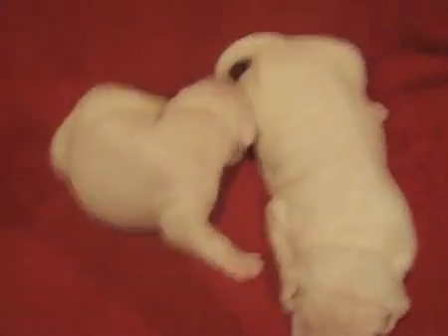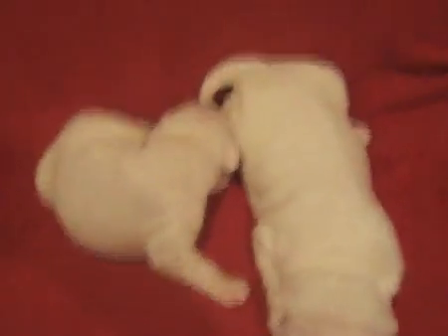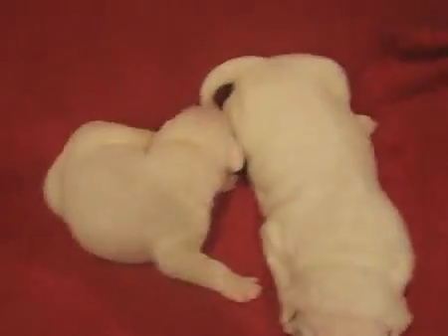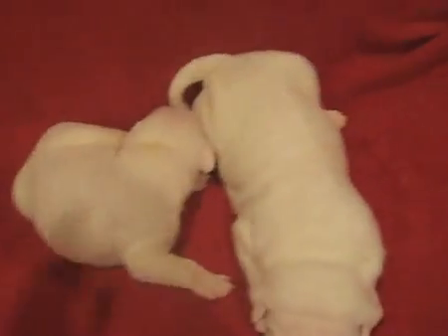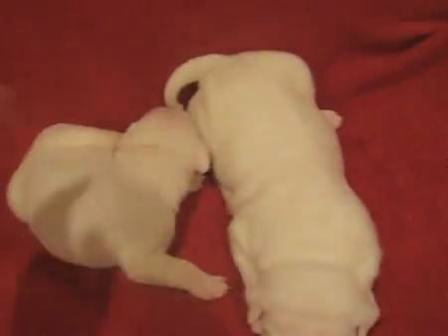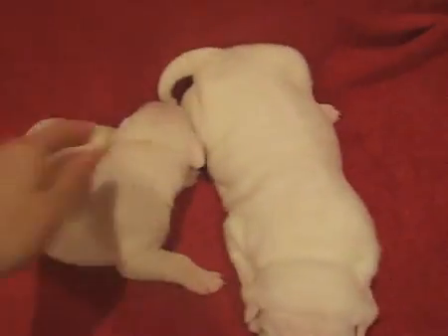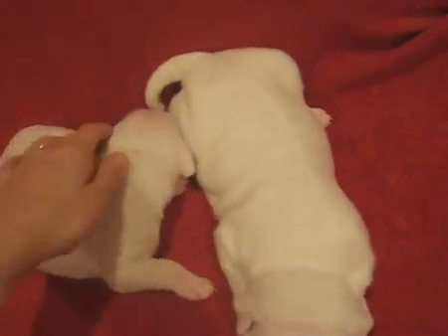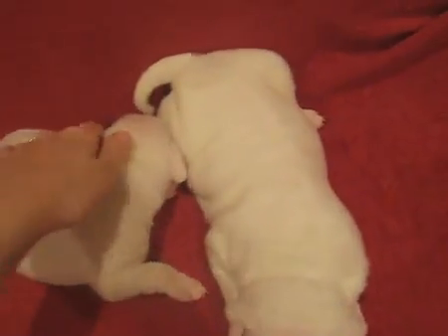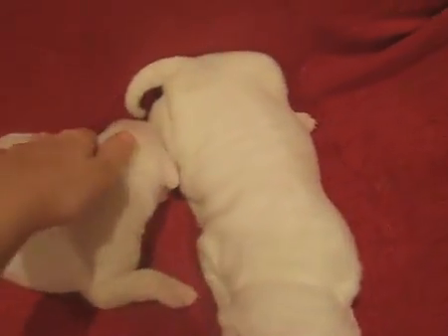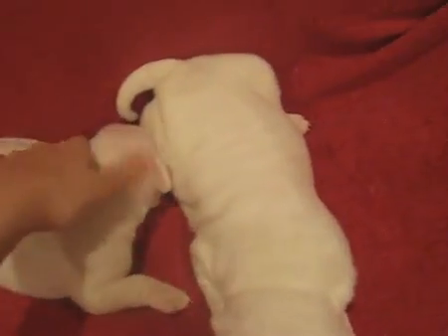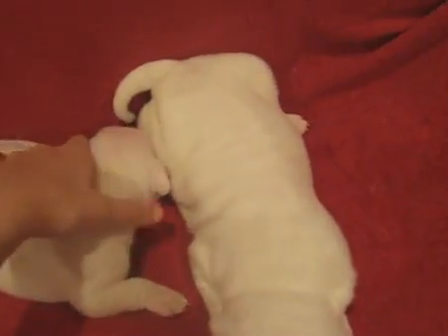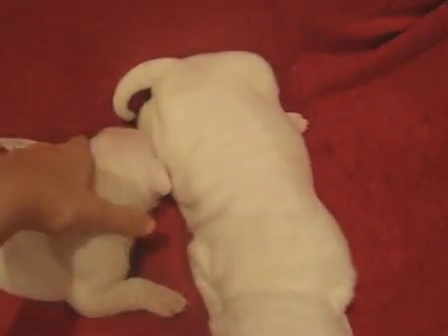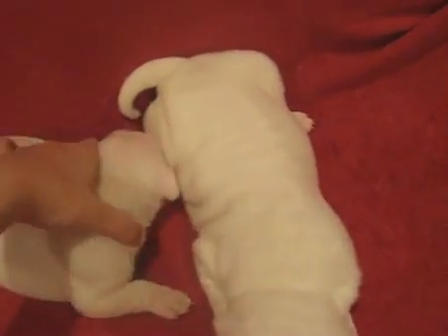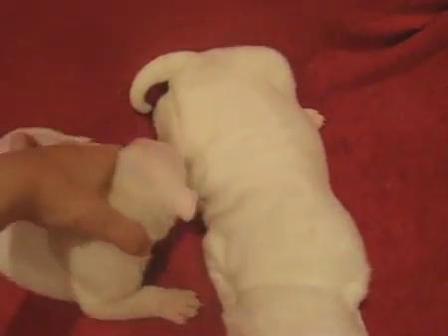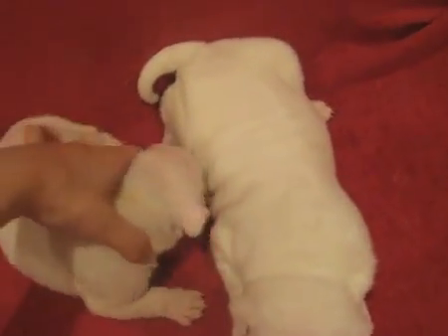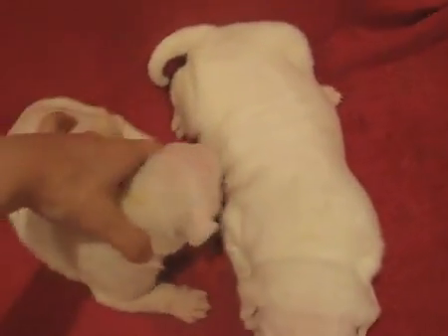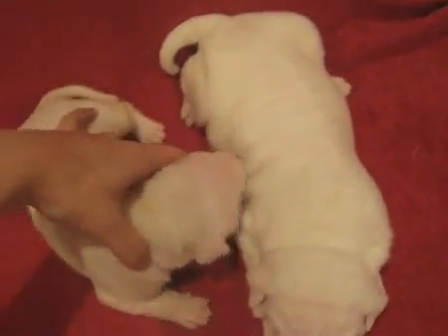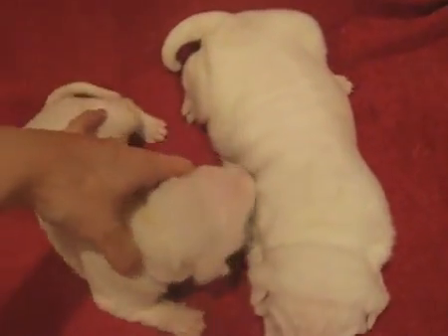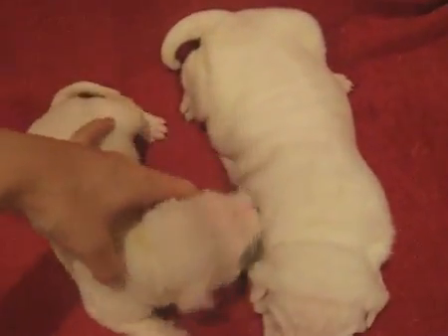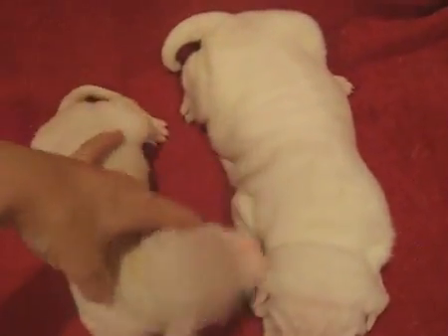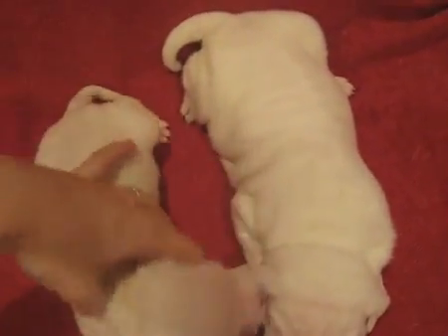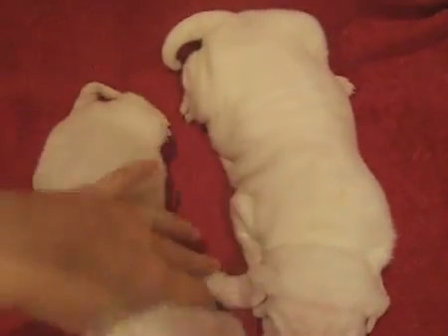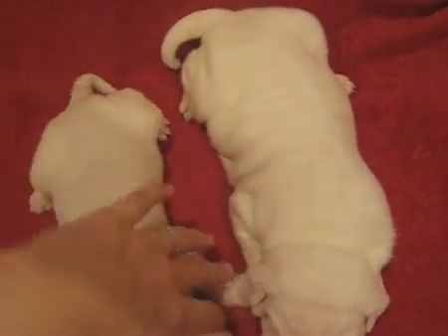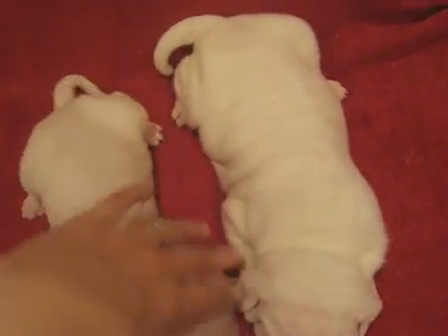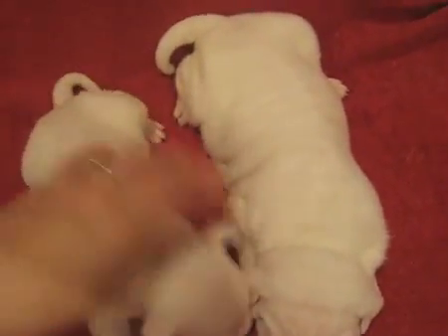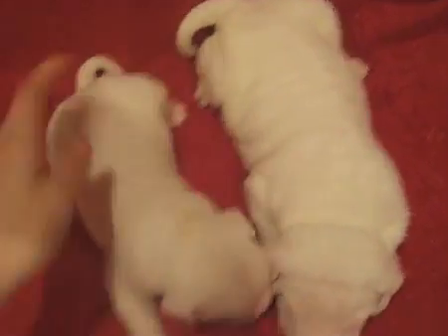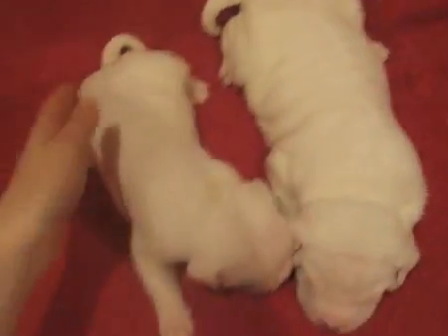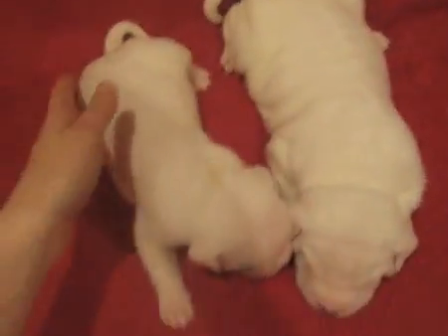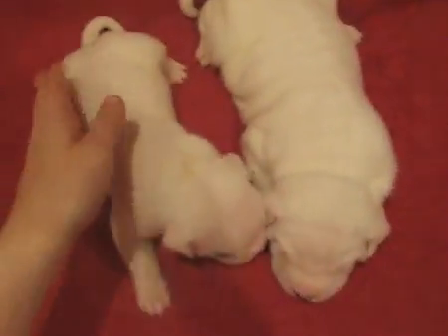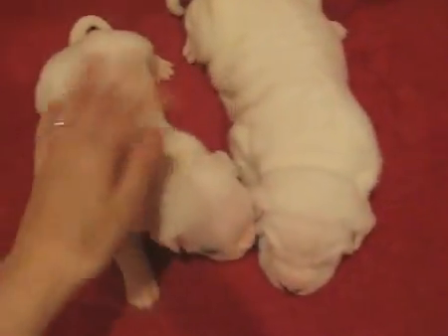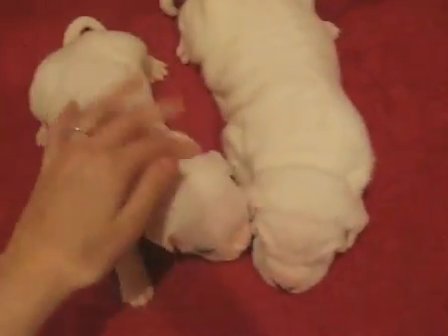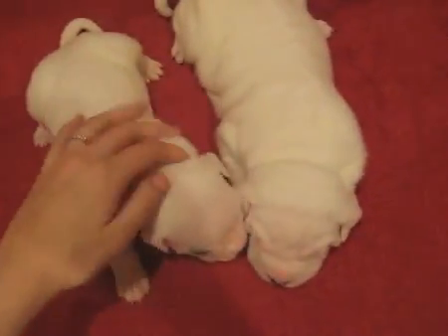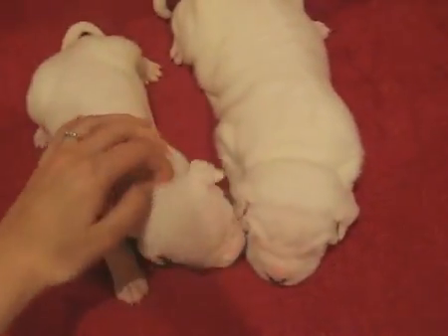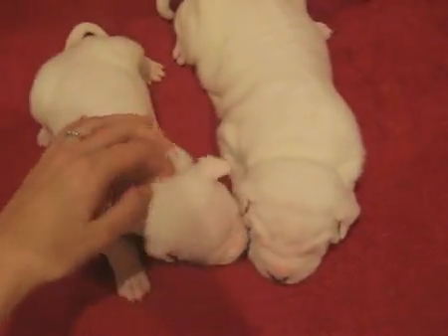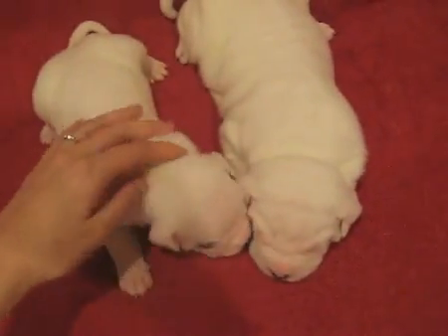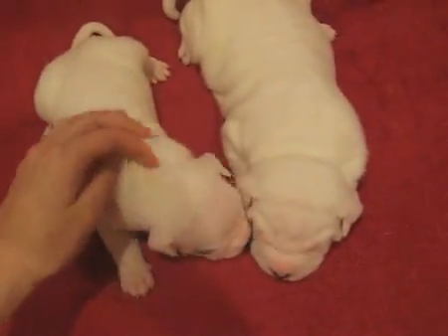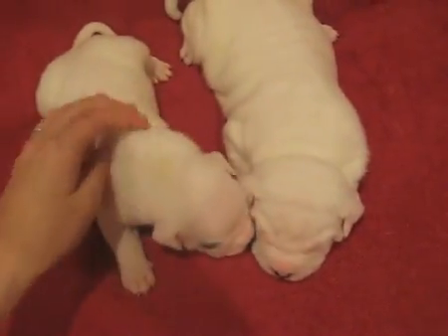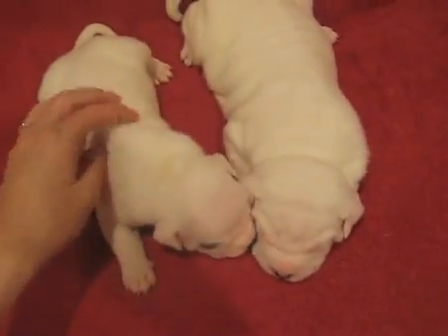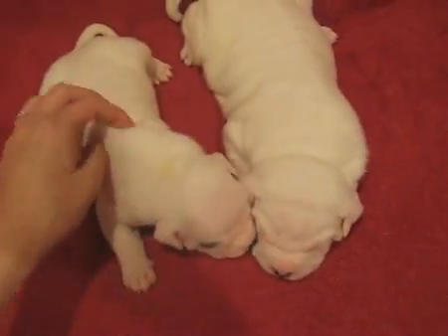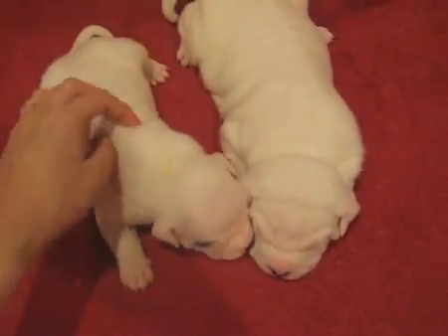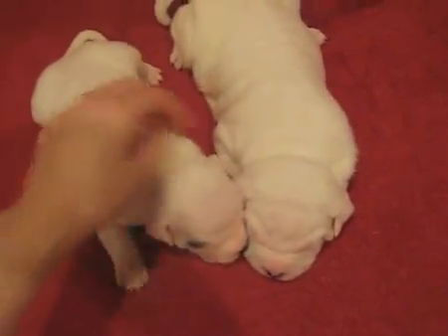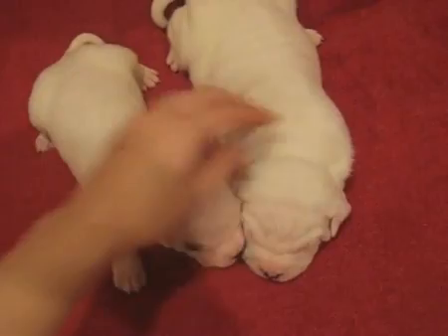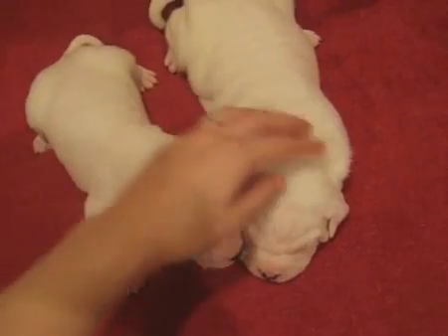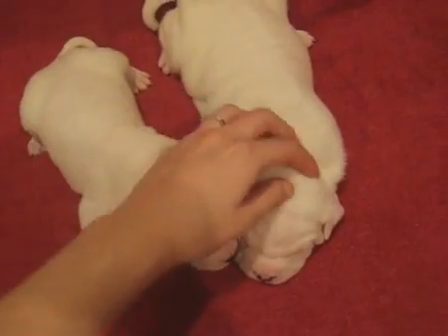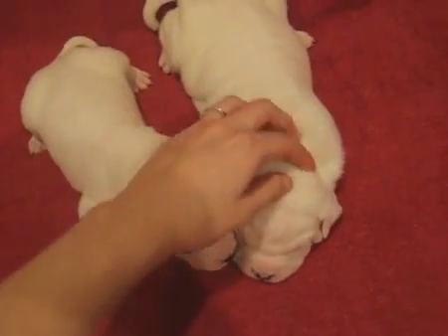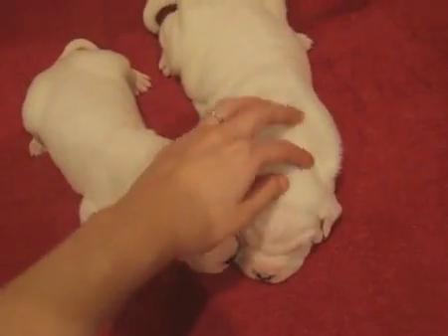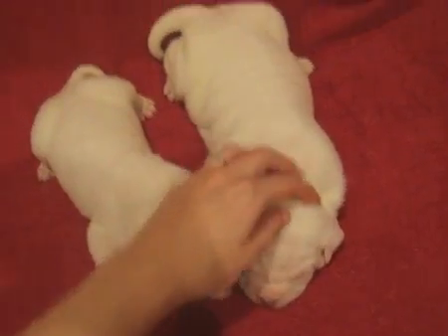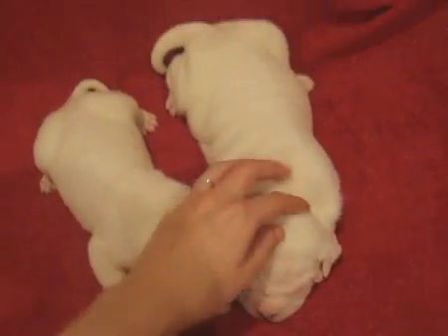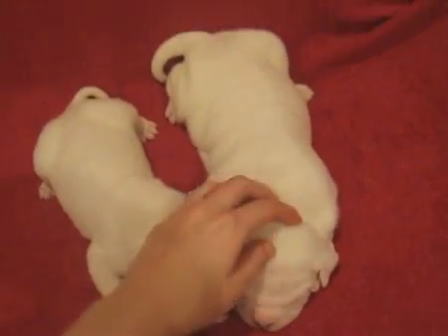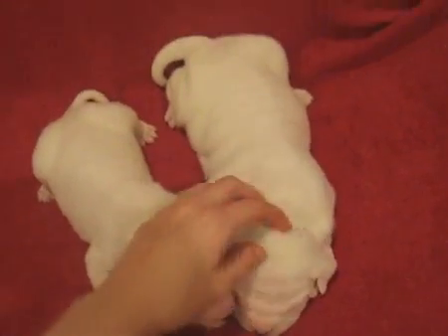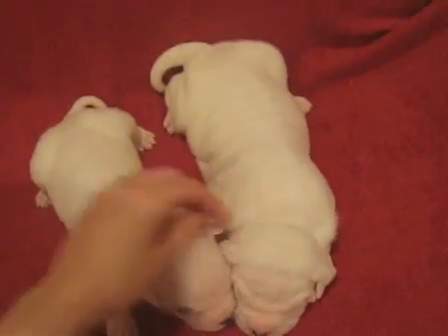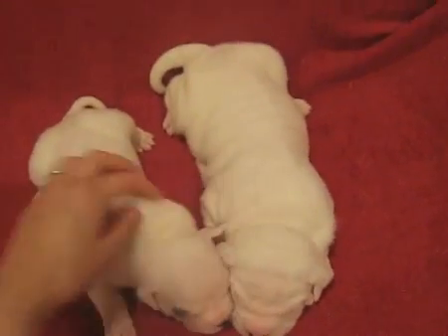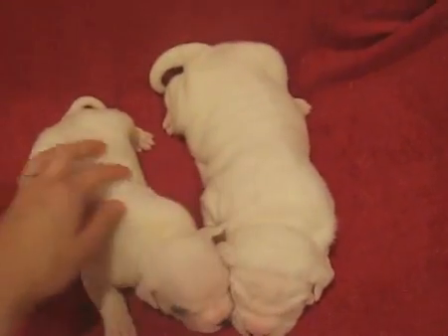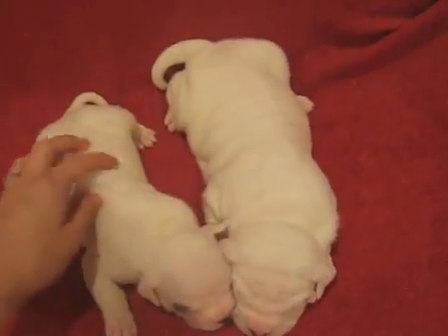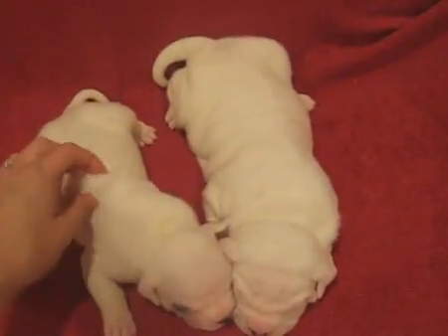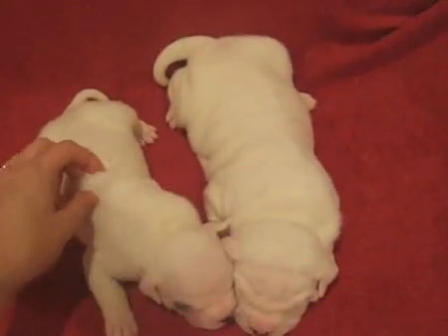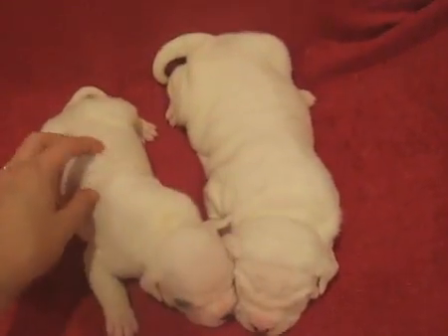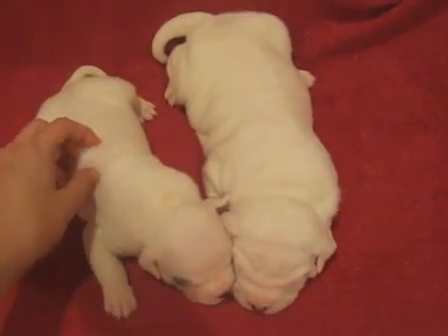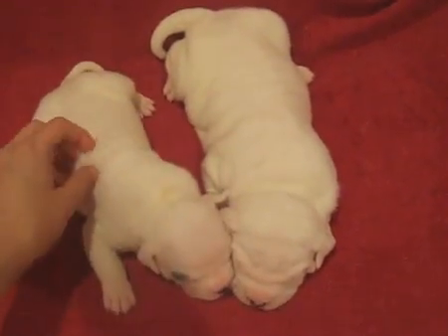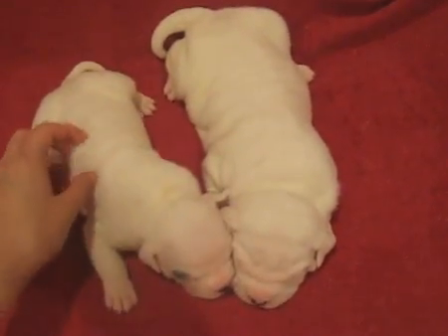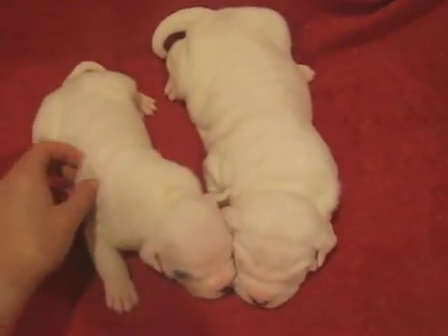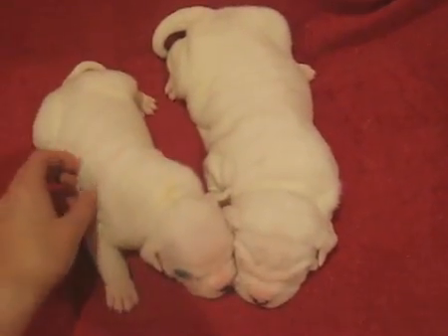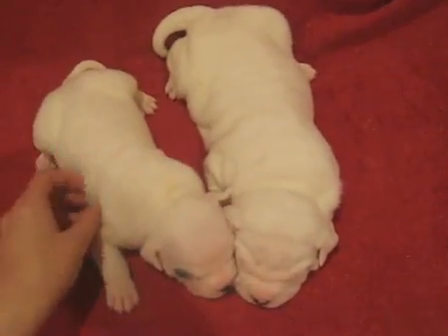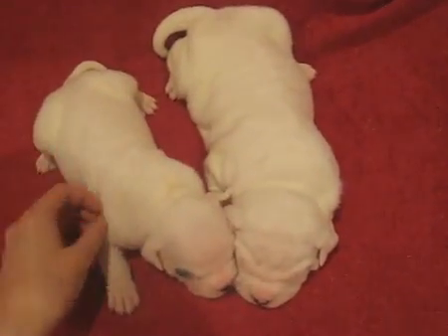You can see the size difference a little bit. Betty's a little bigger, Peggy's a little smaller.